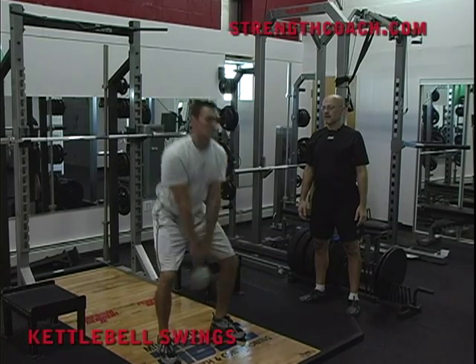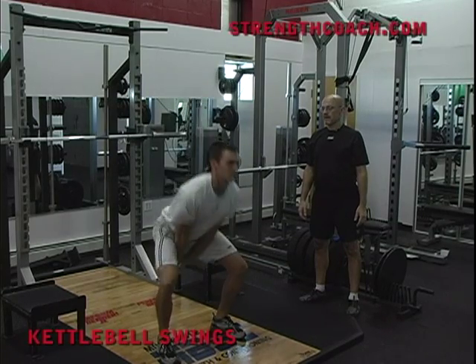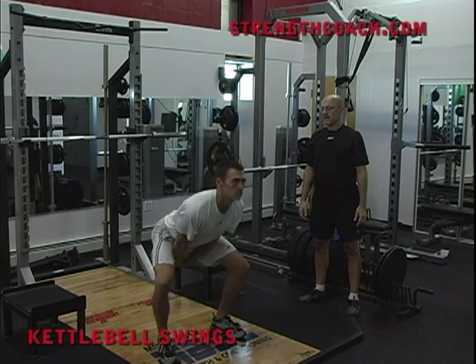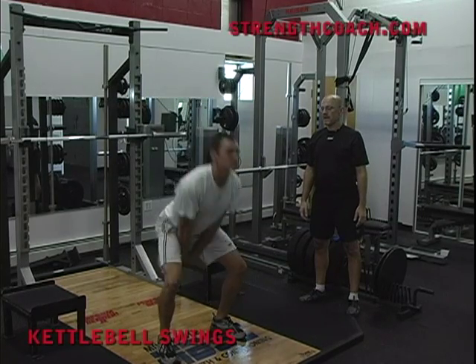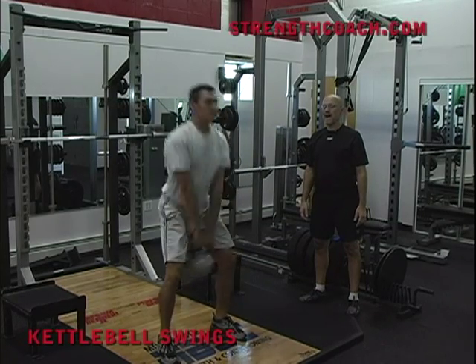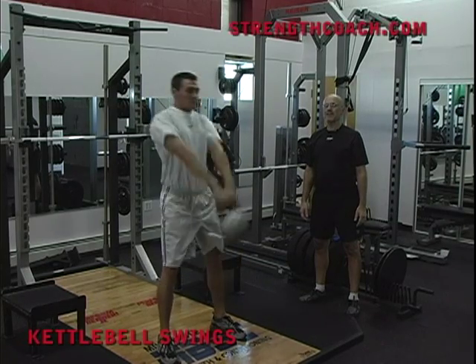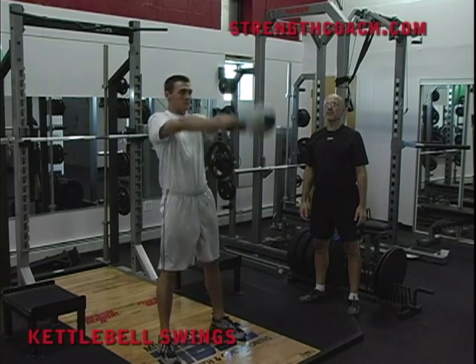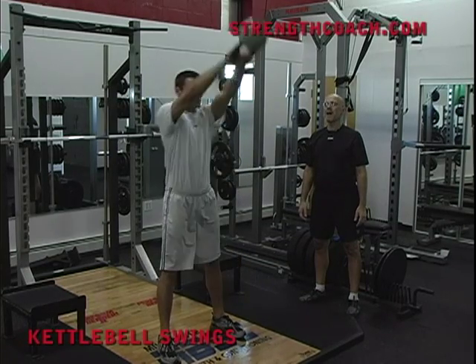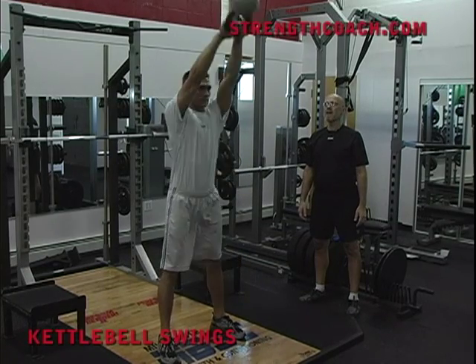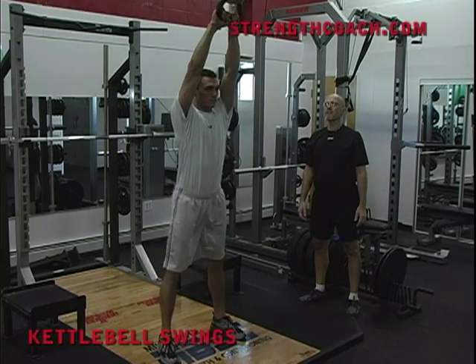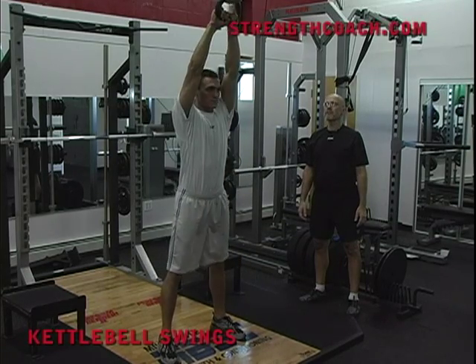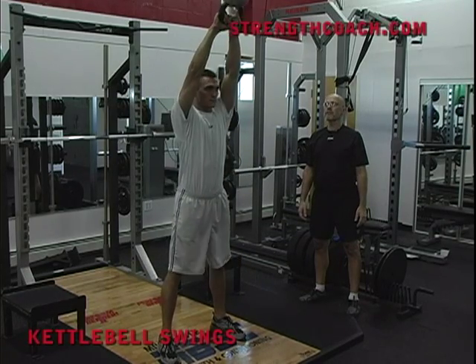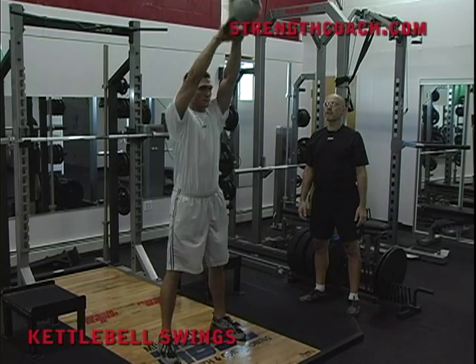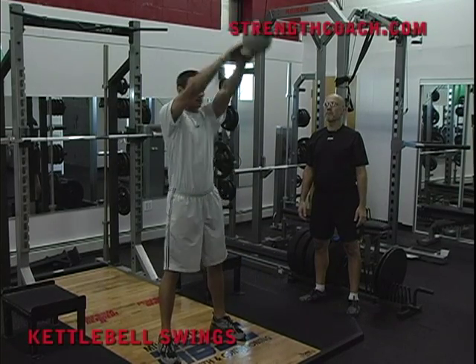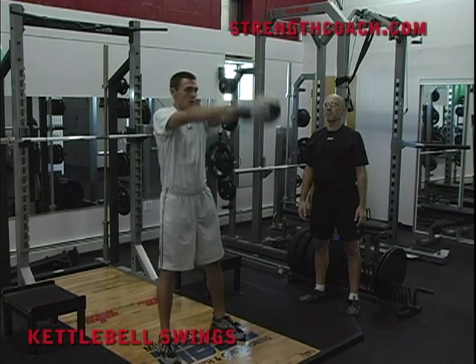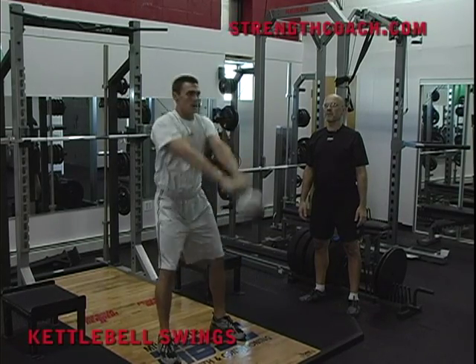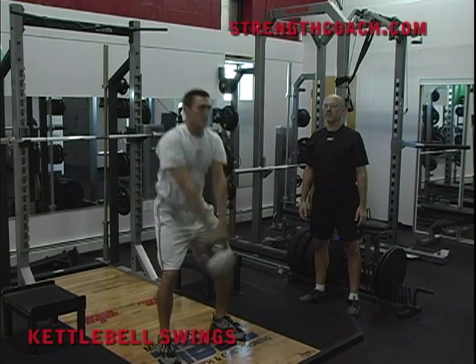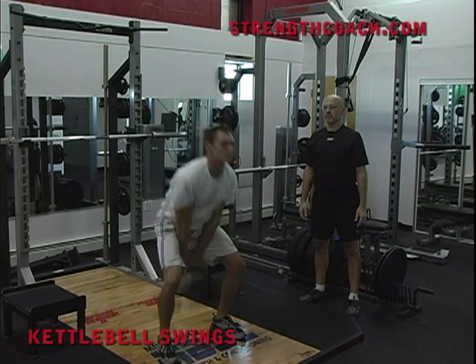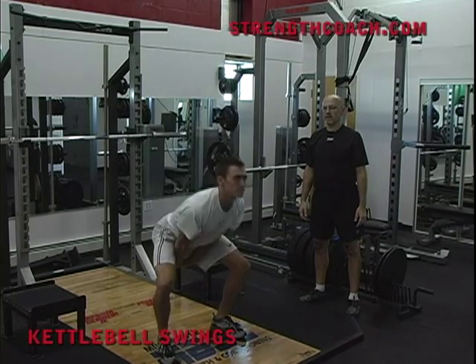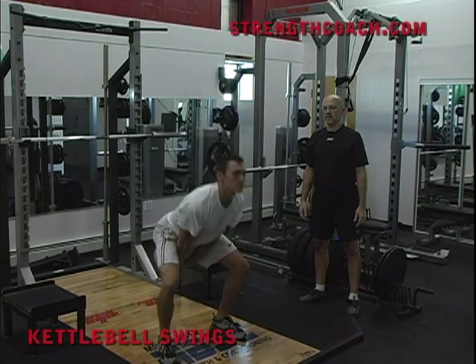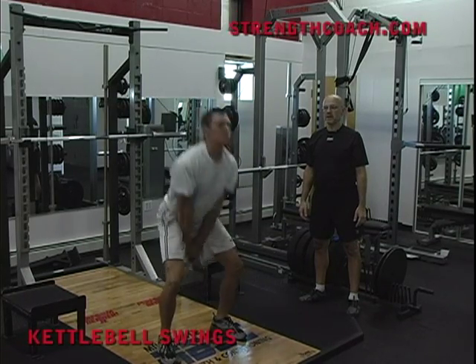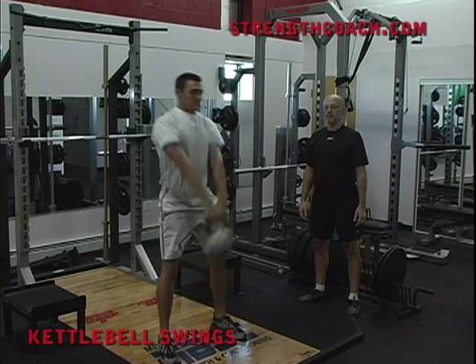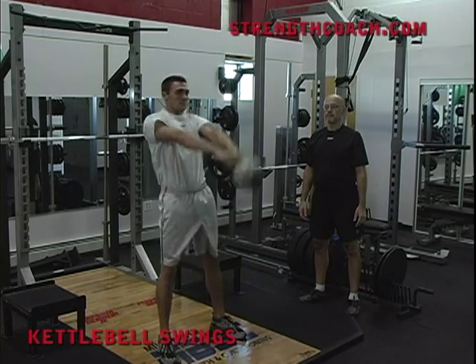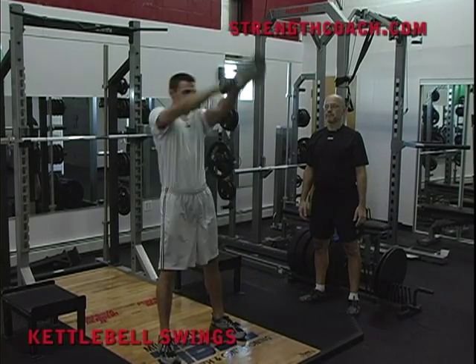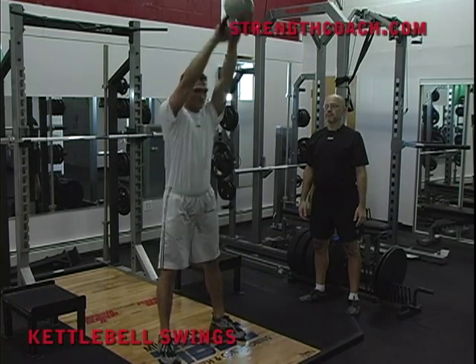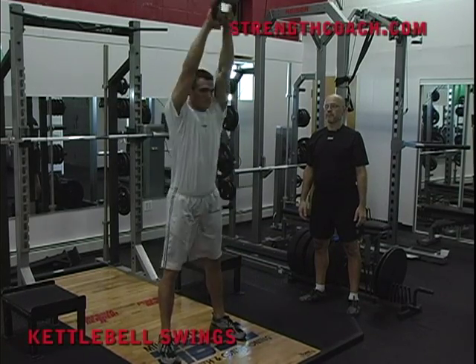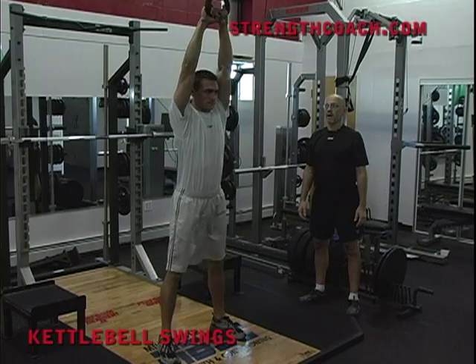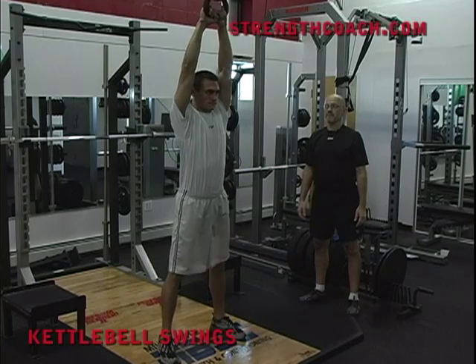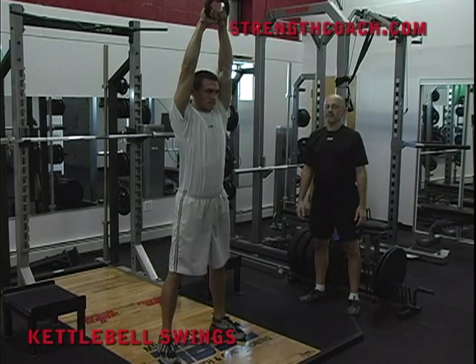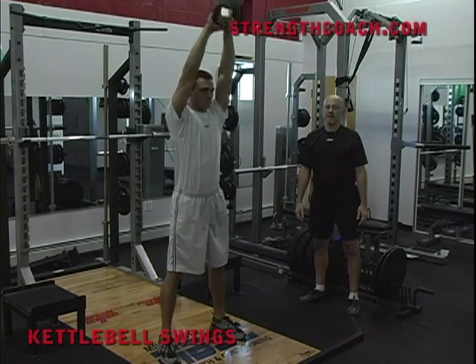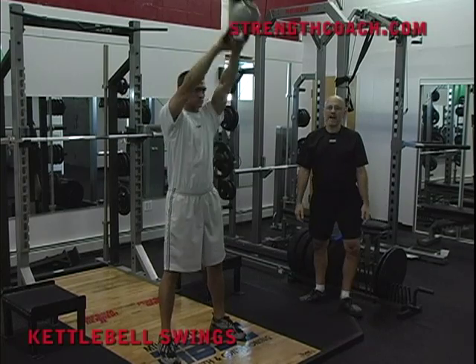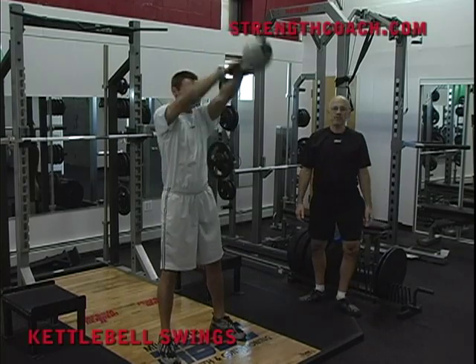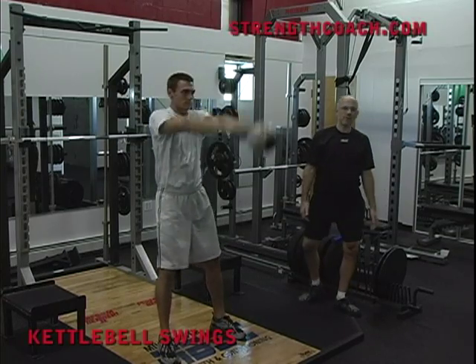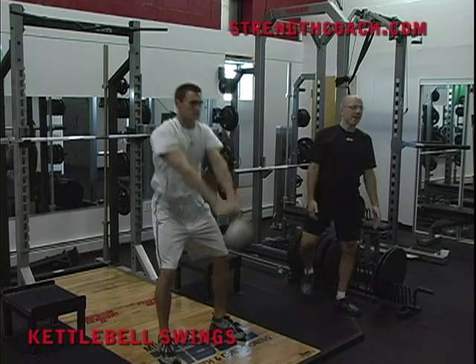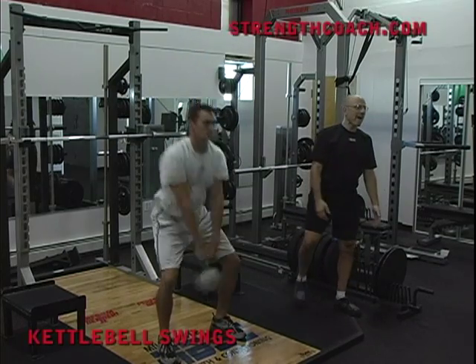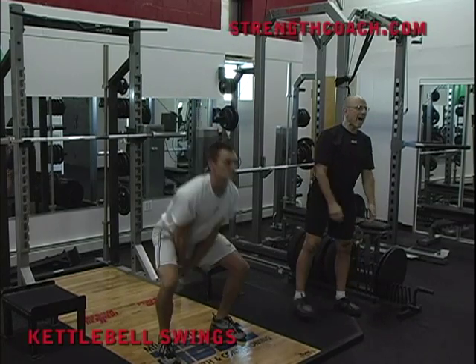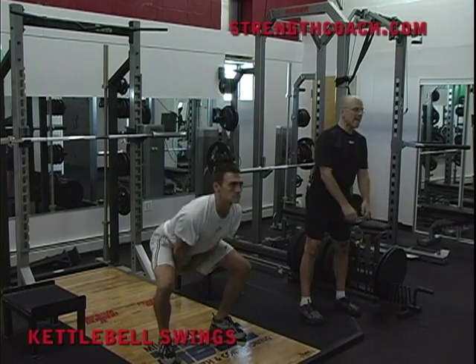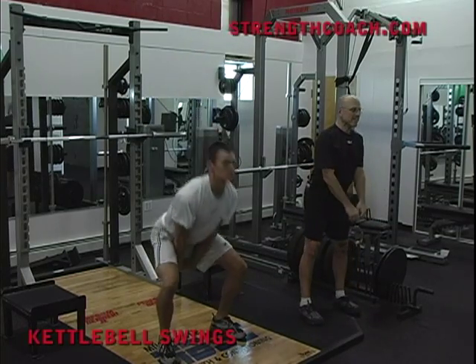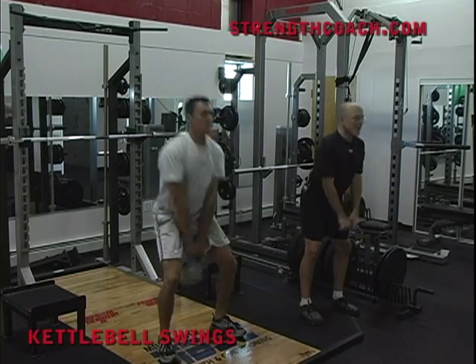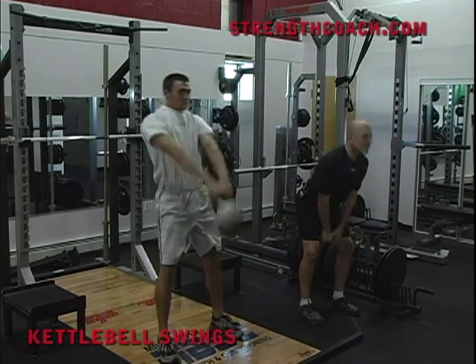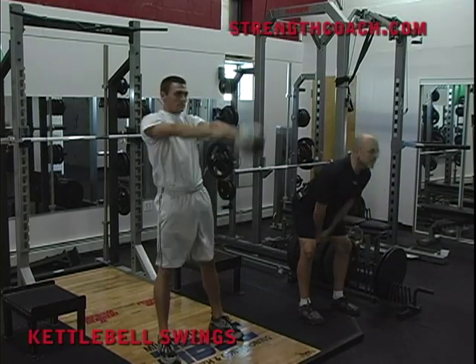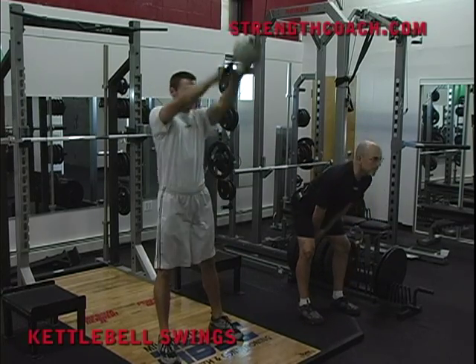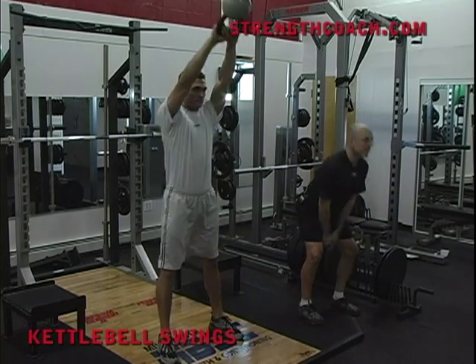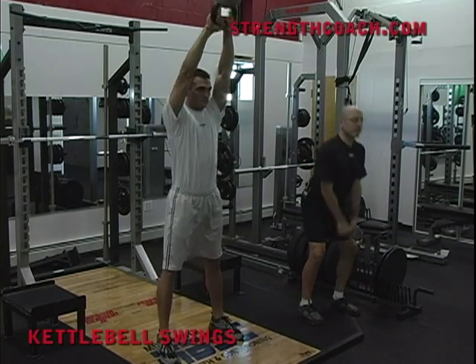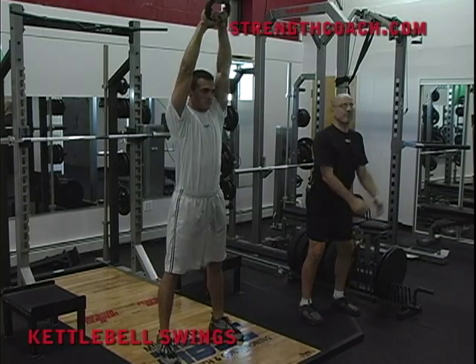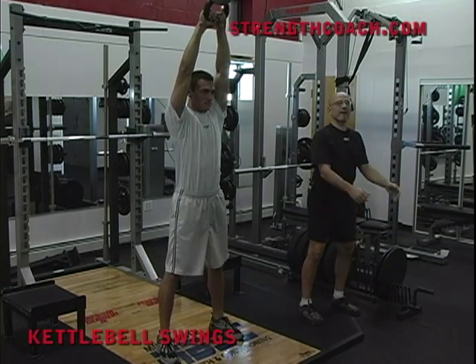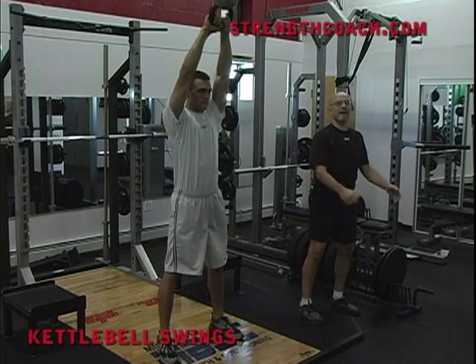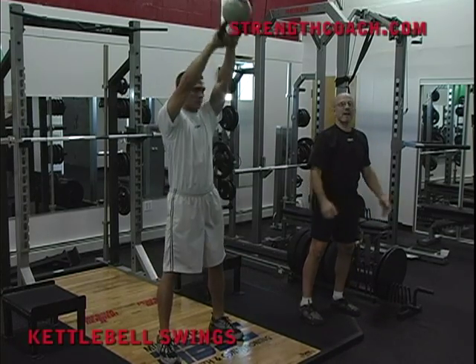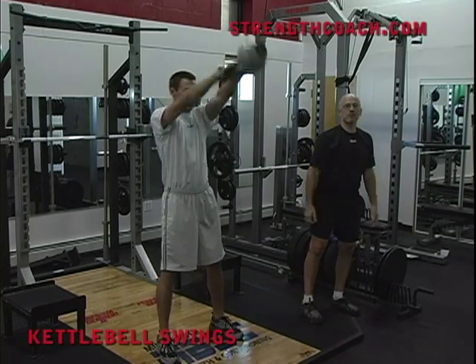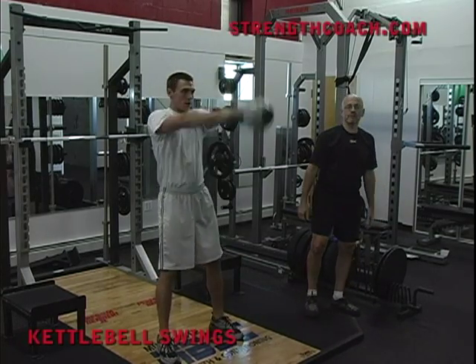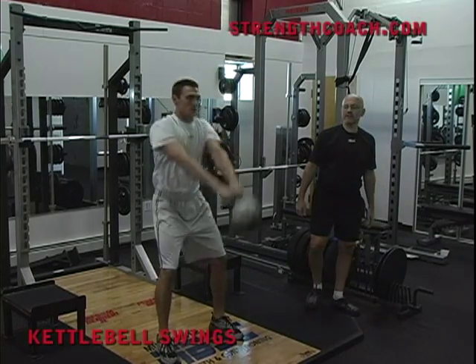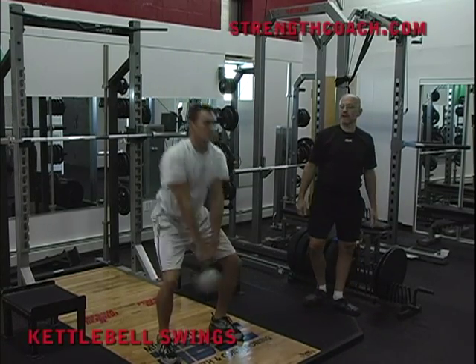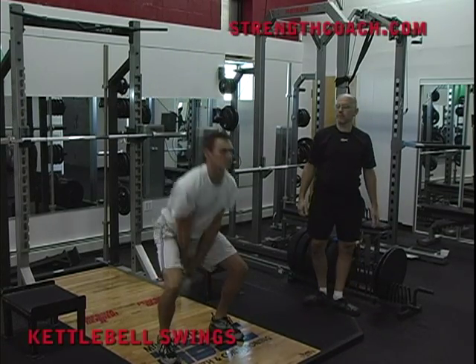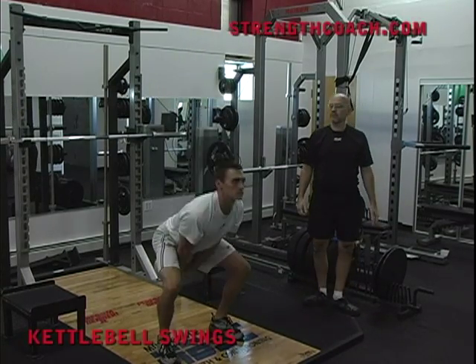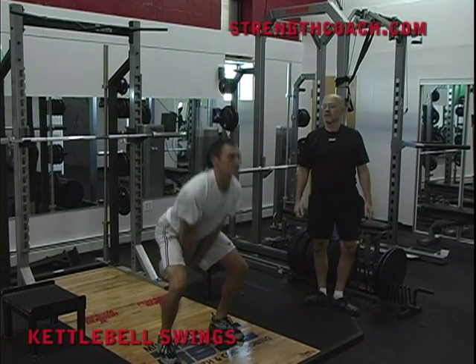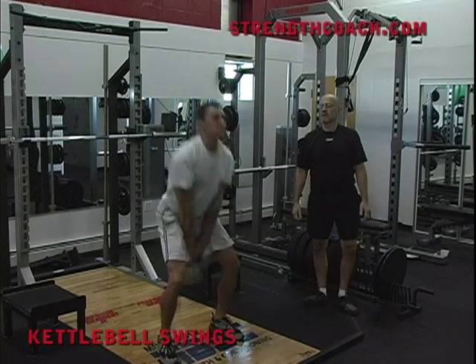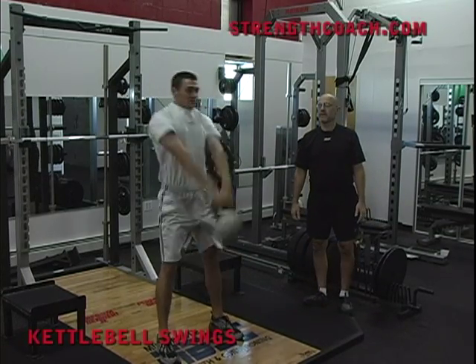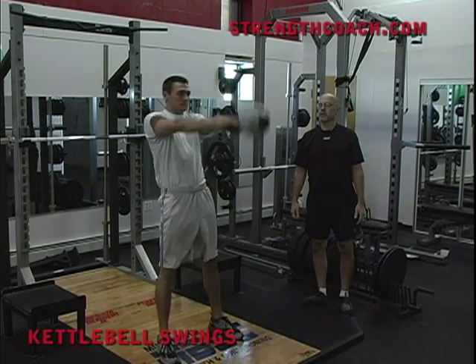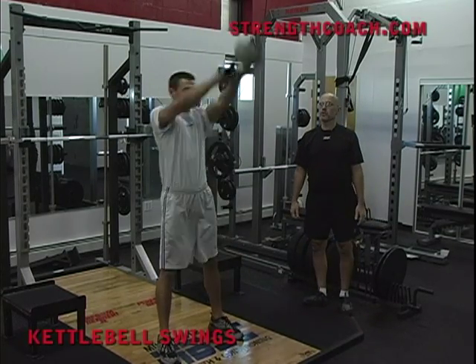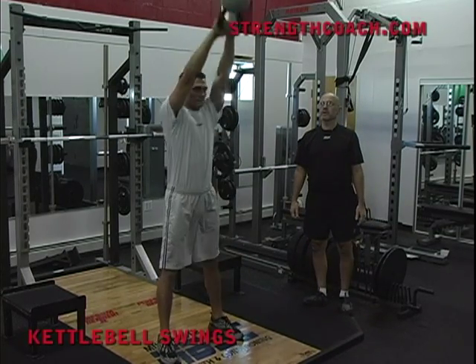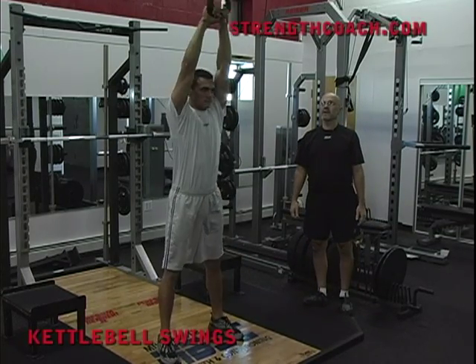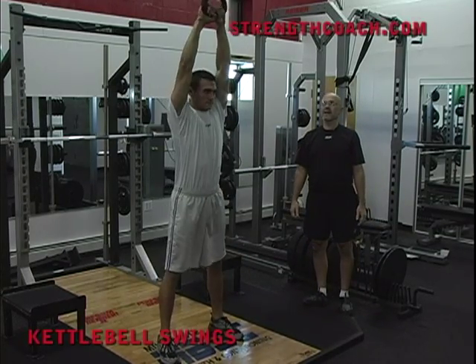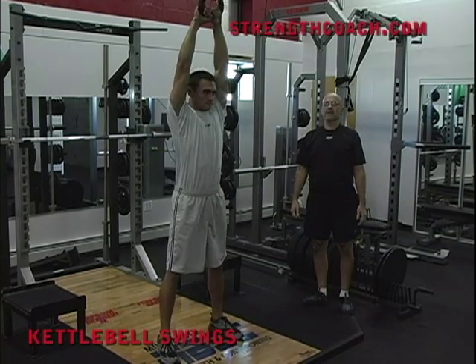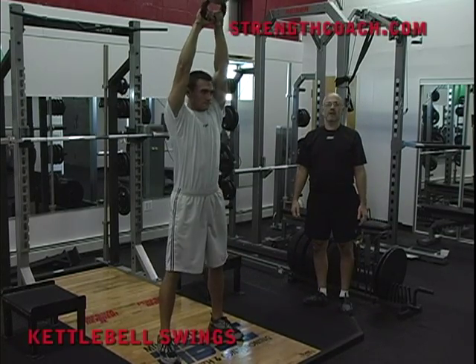I love the simplicity of this action. I love the piston-like action of the hips that you can get here.